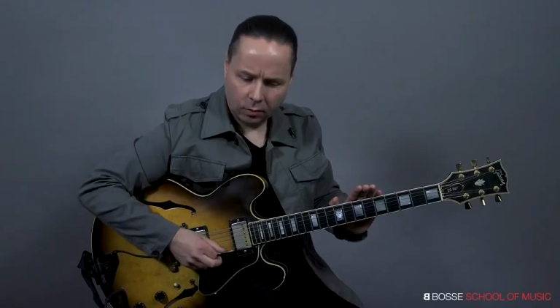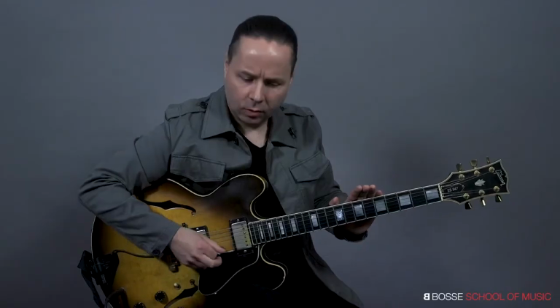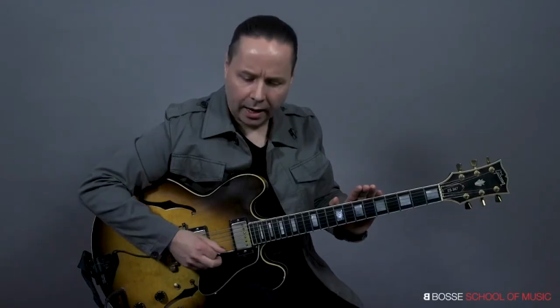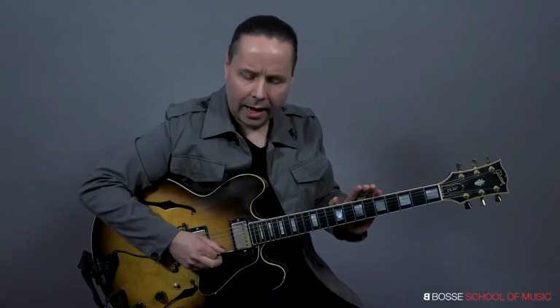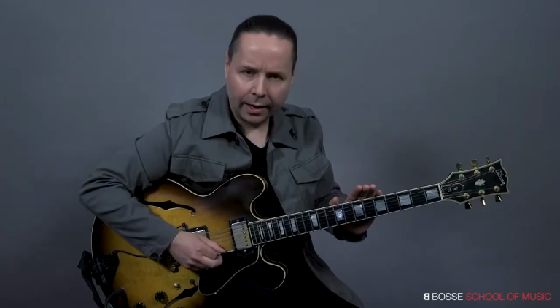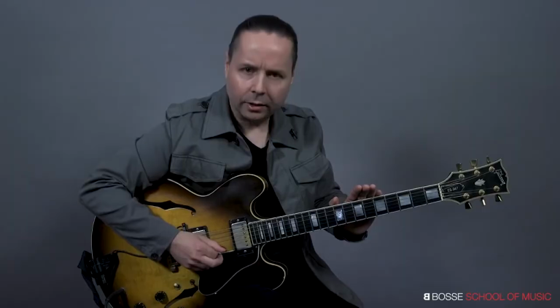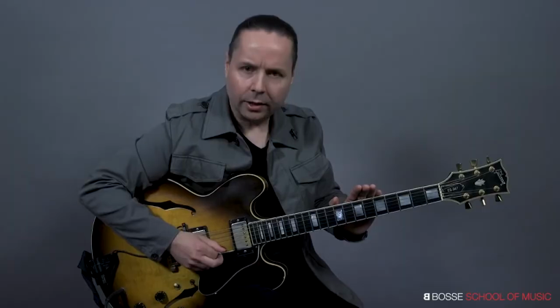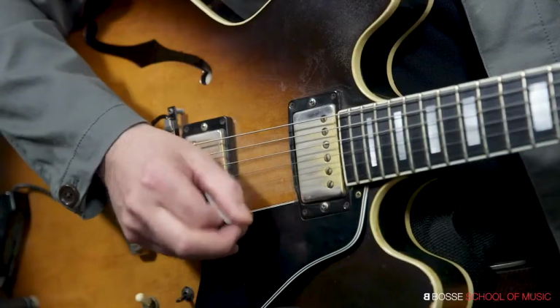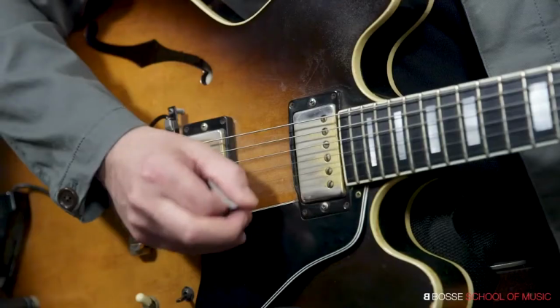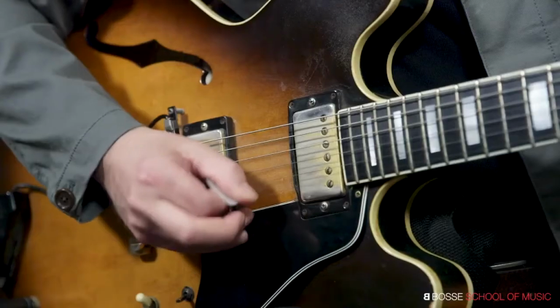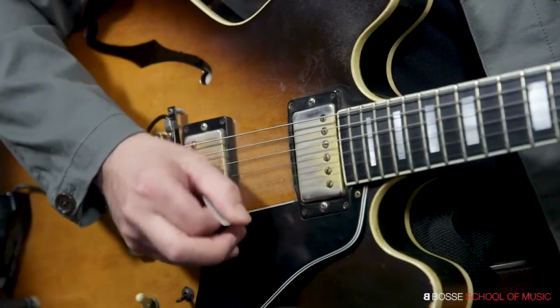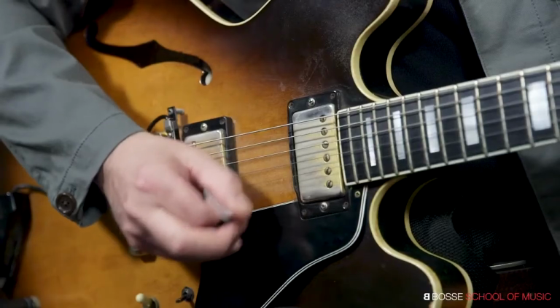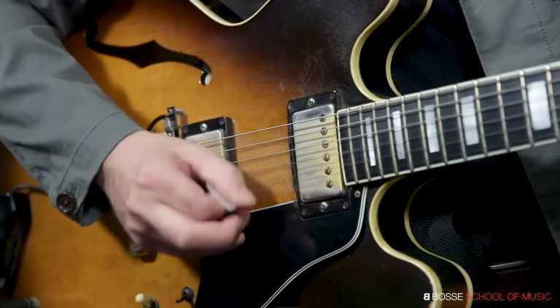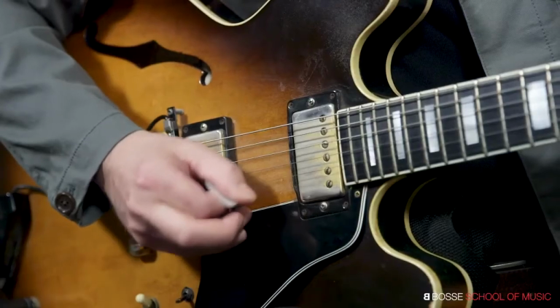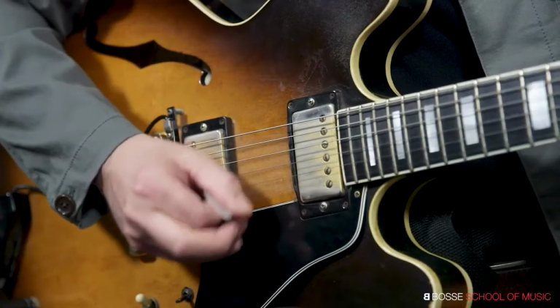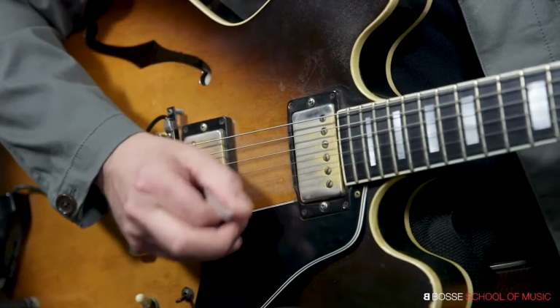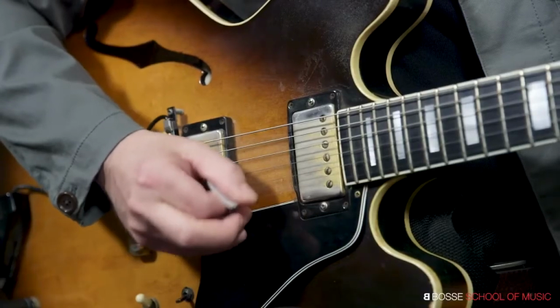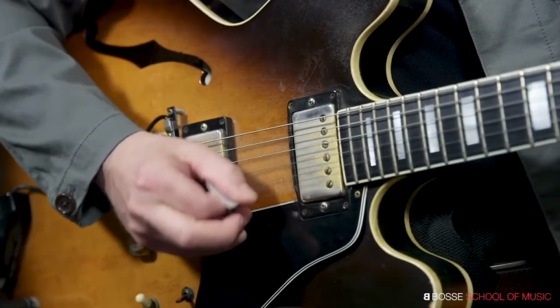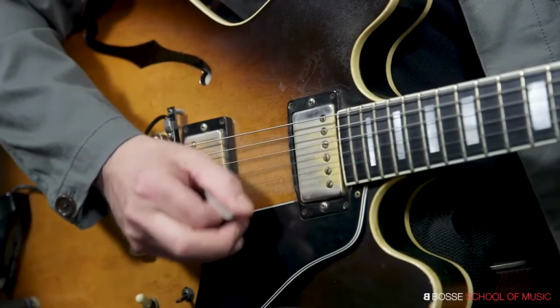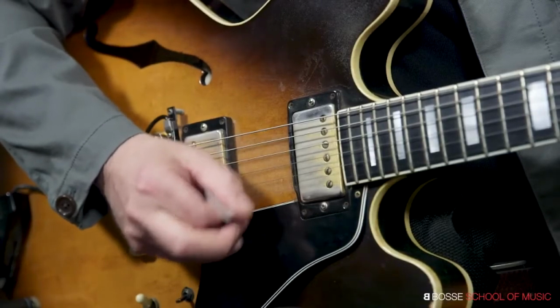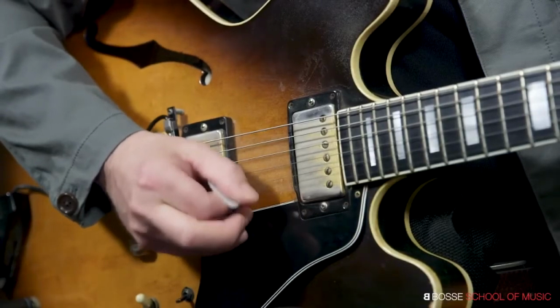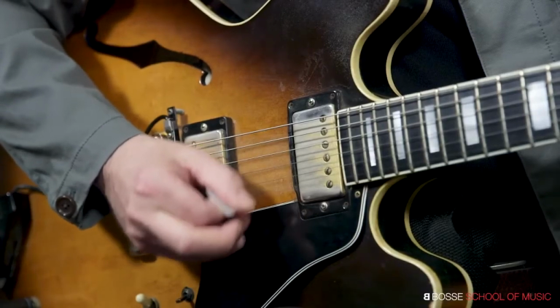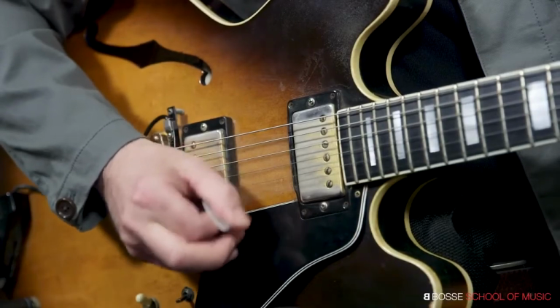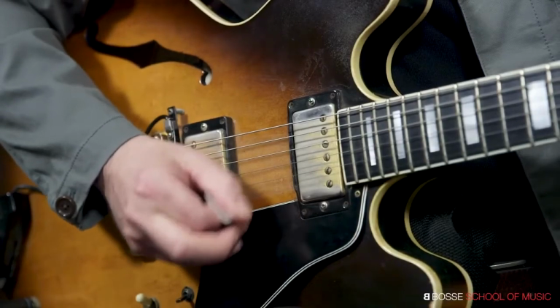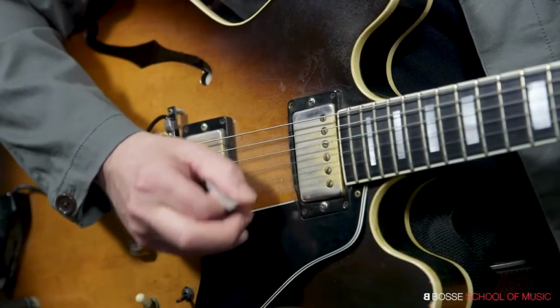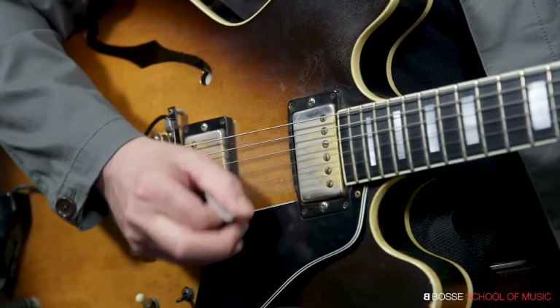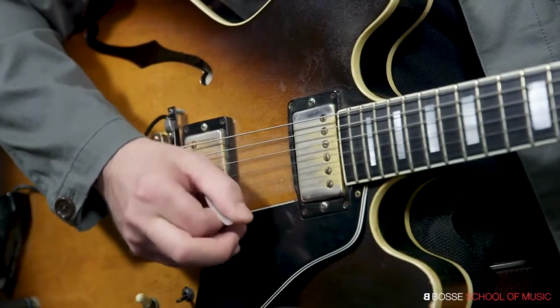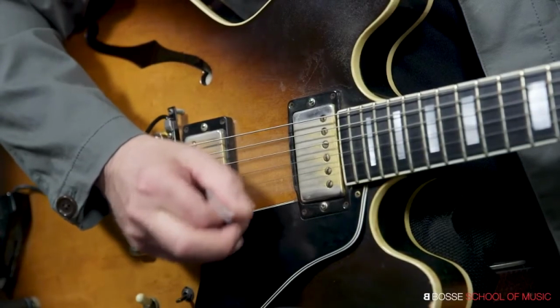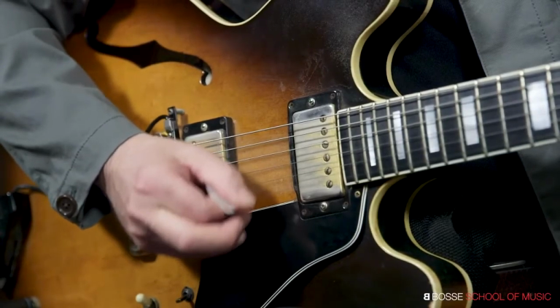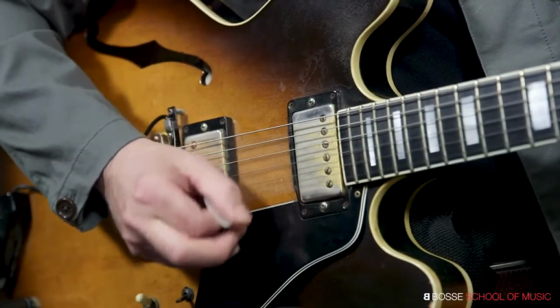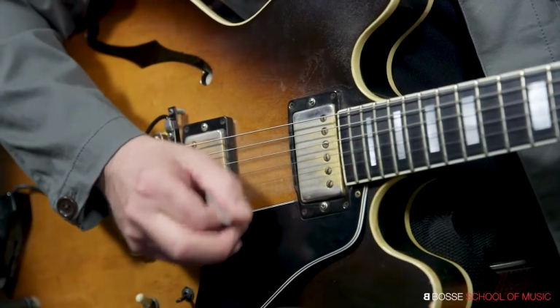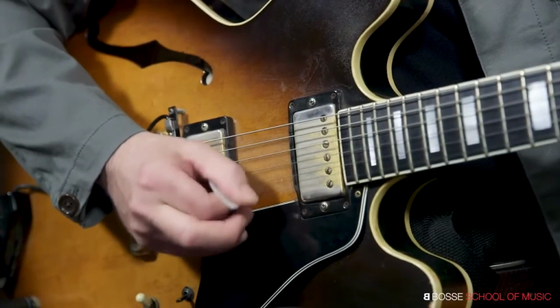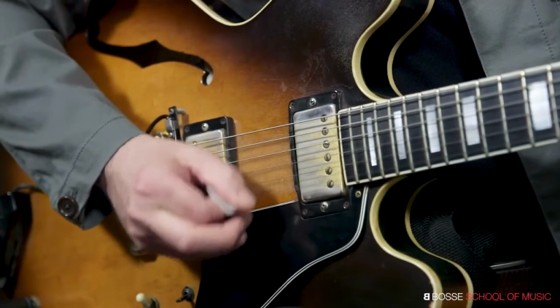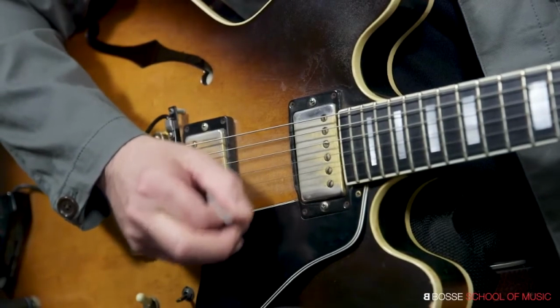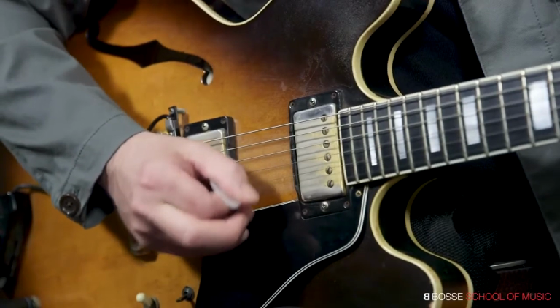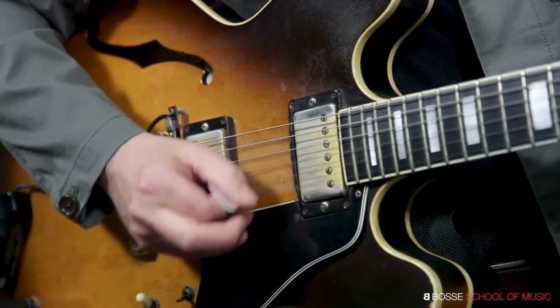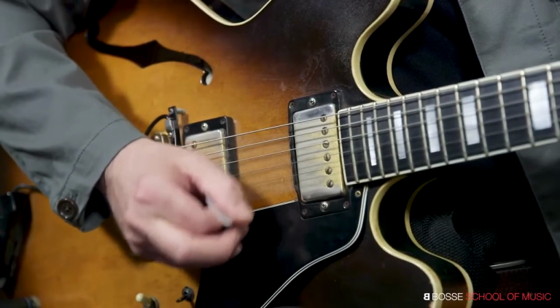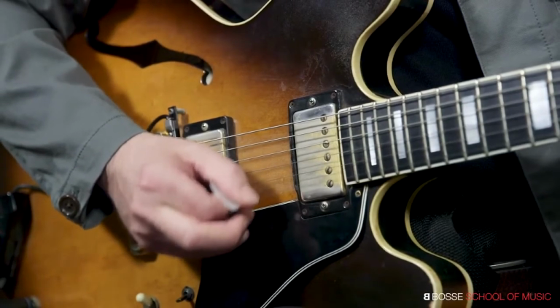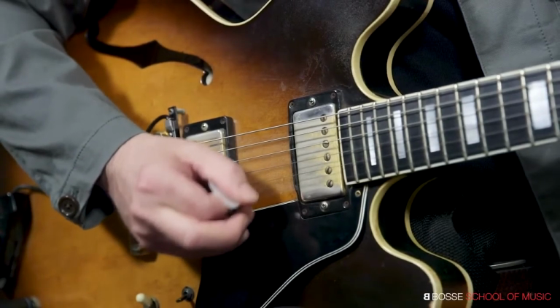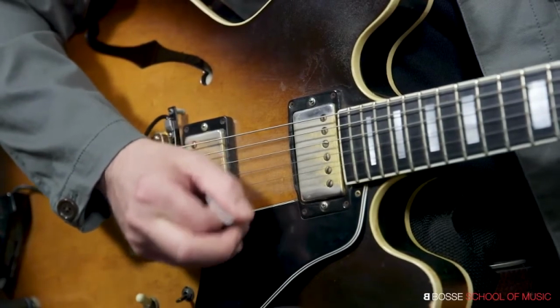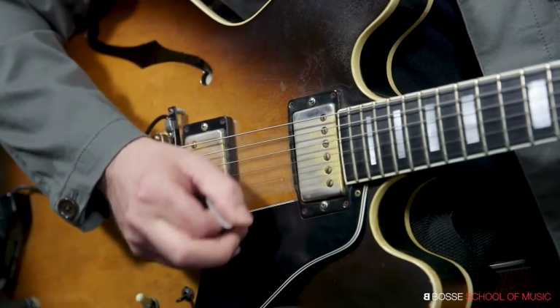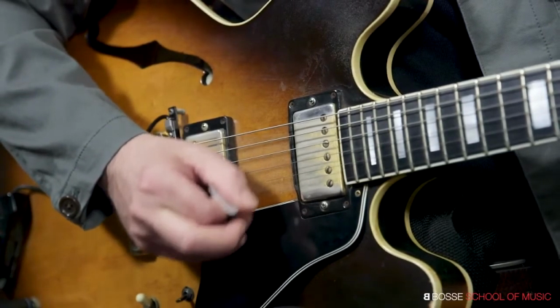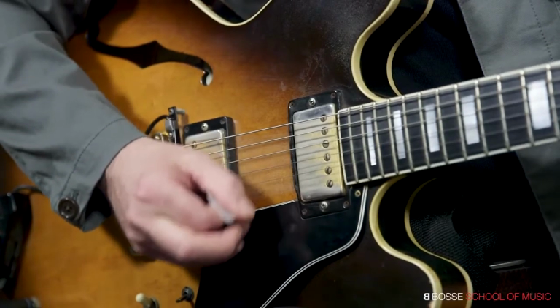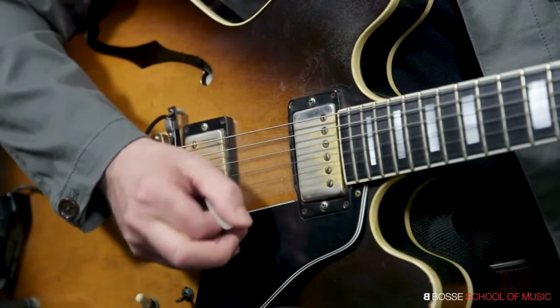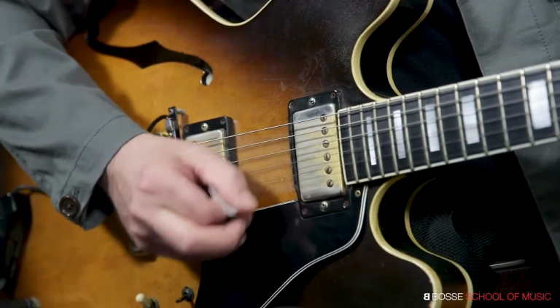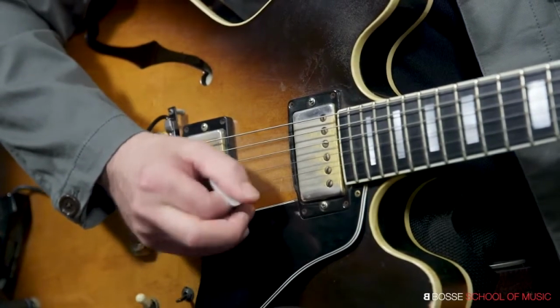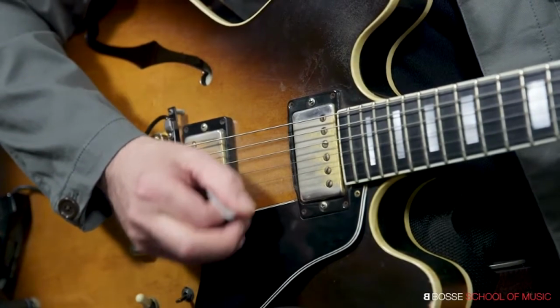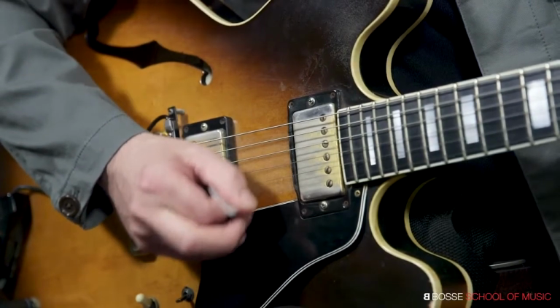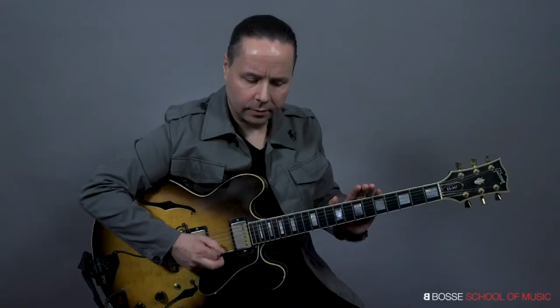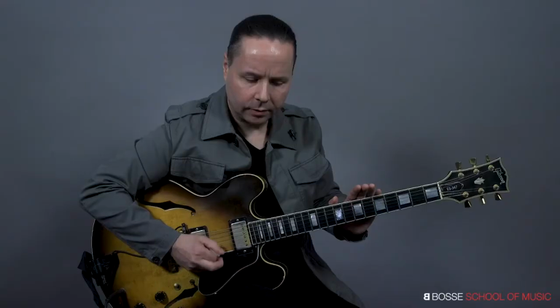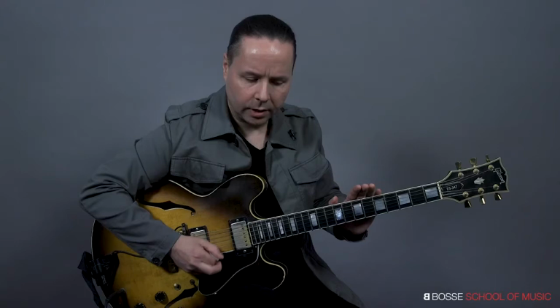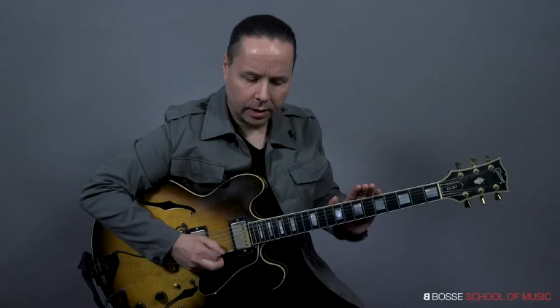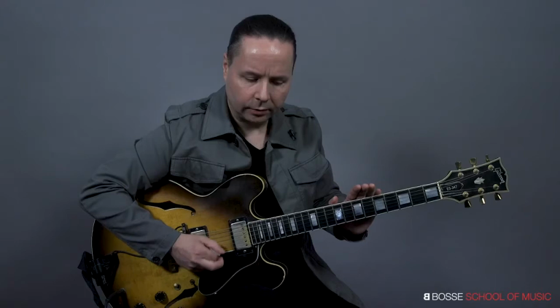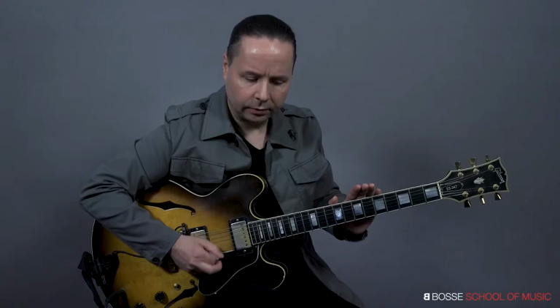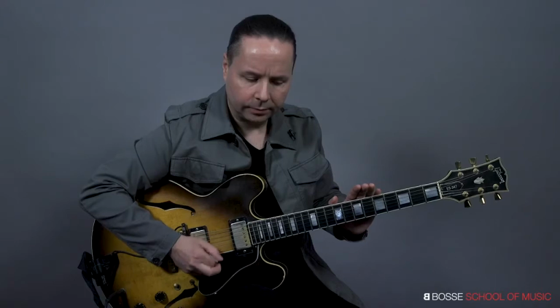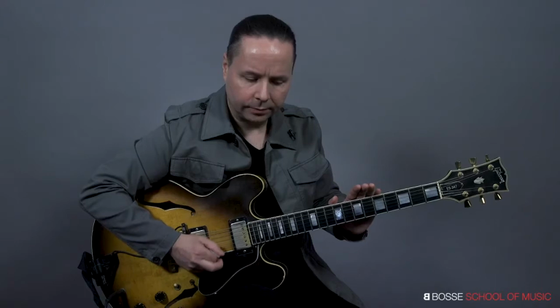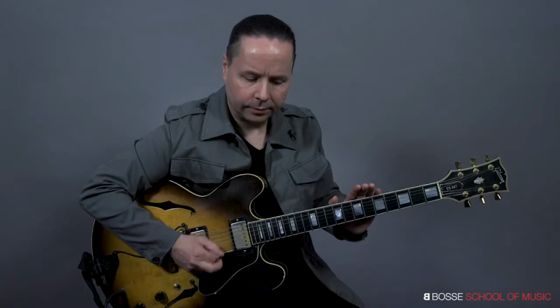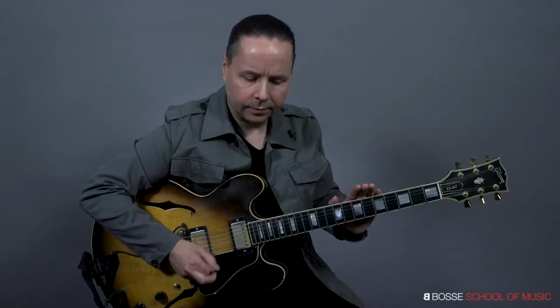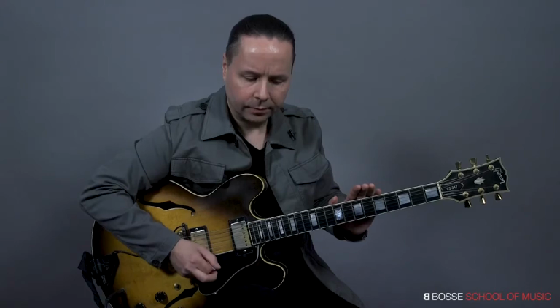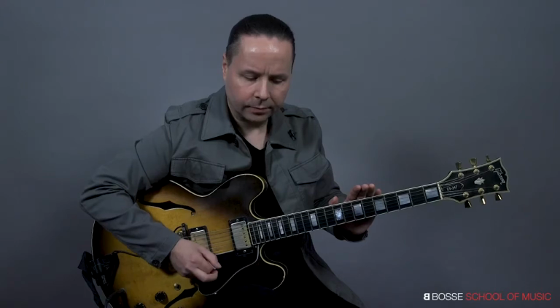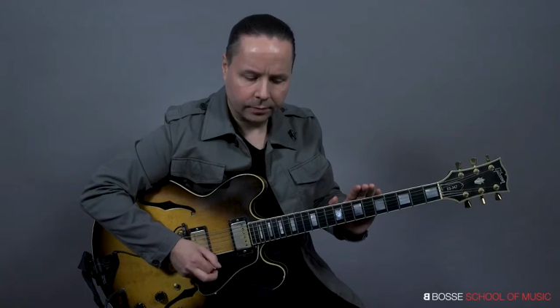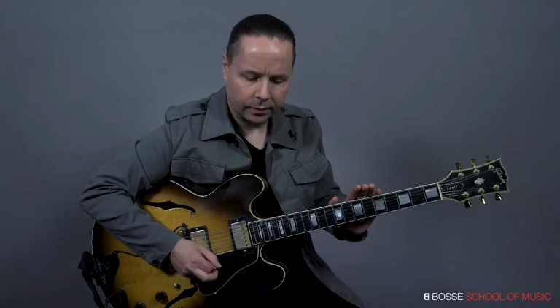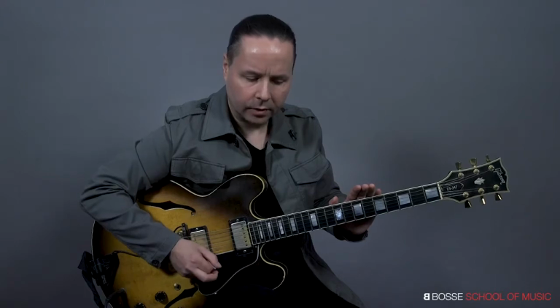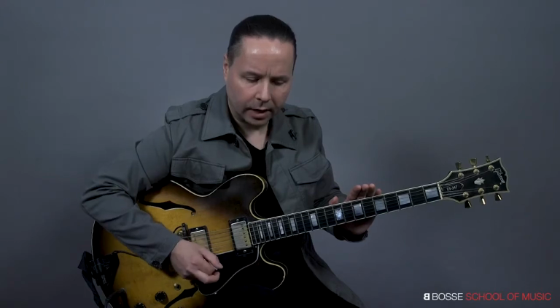When I angle the pick, it's very fluid. Very nice.